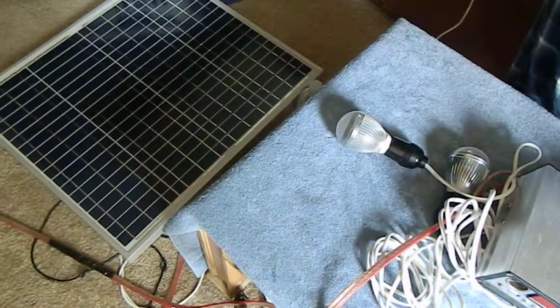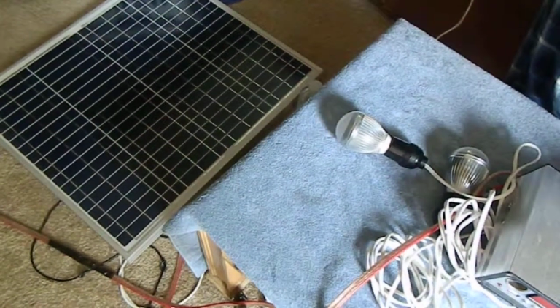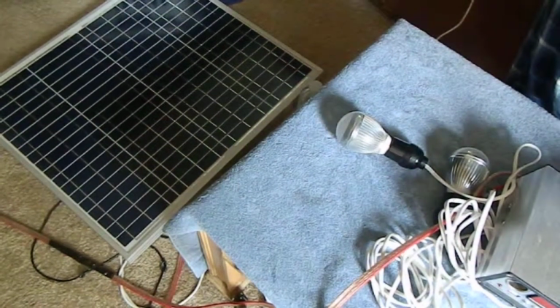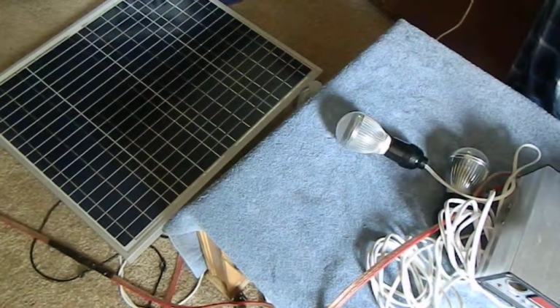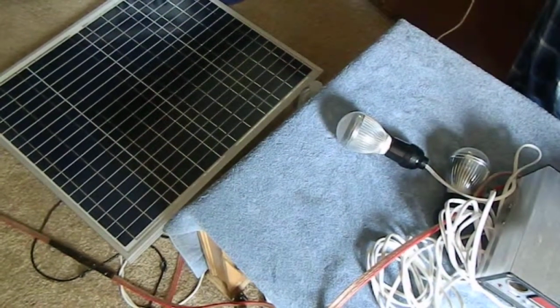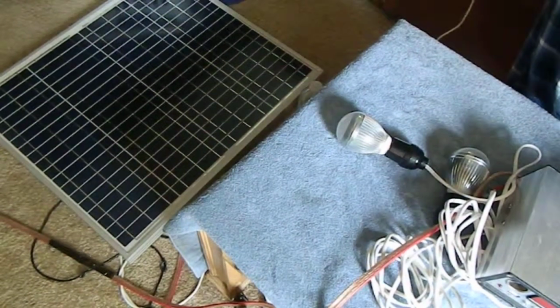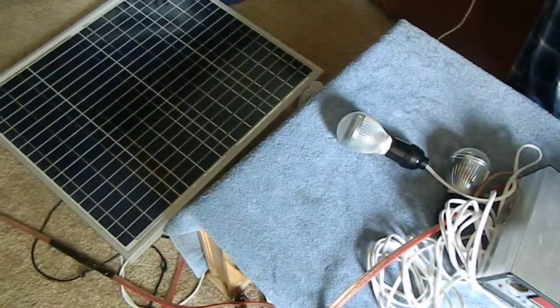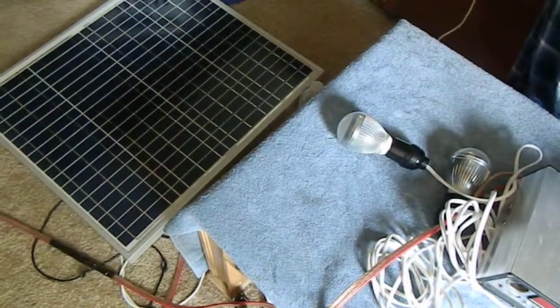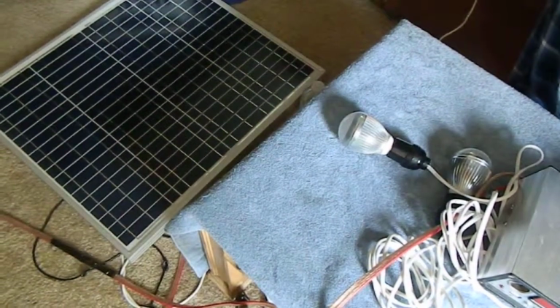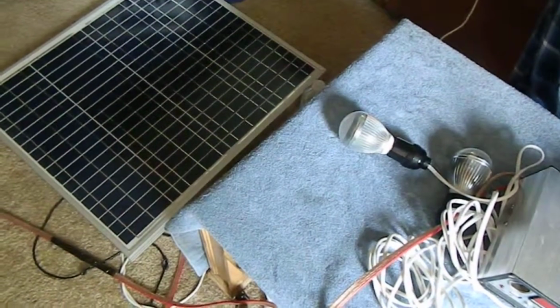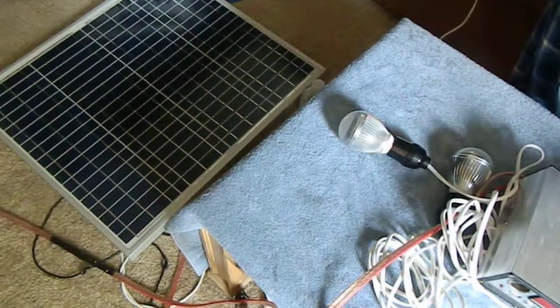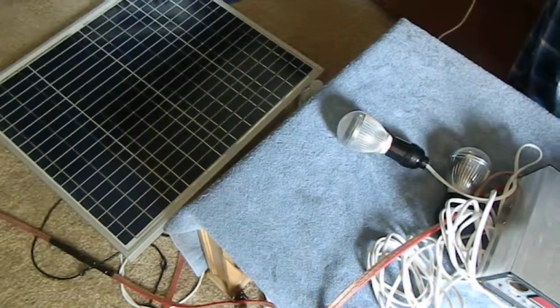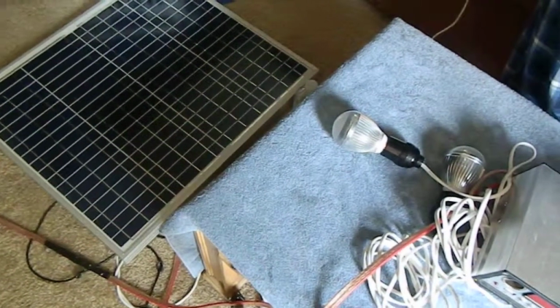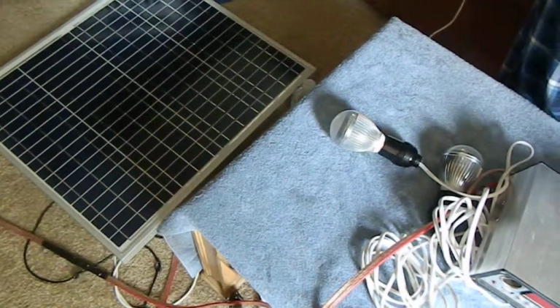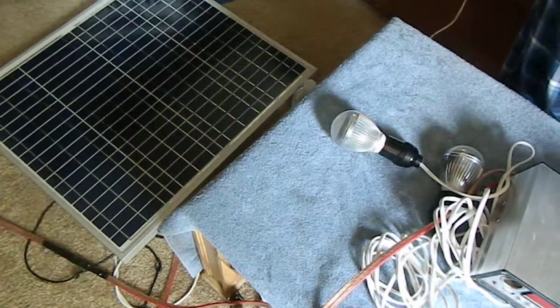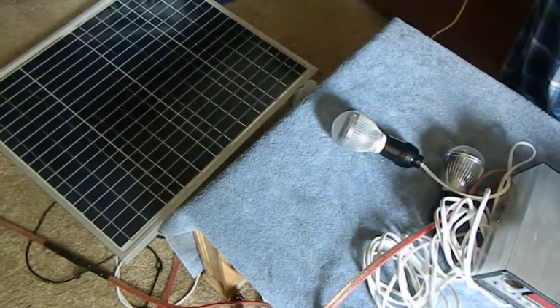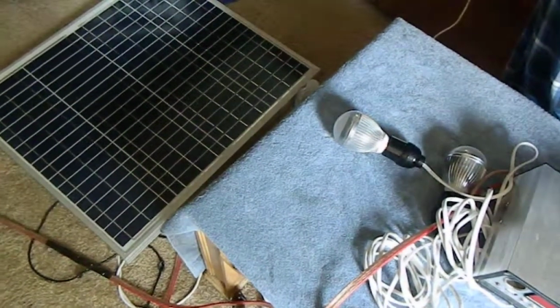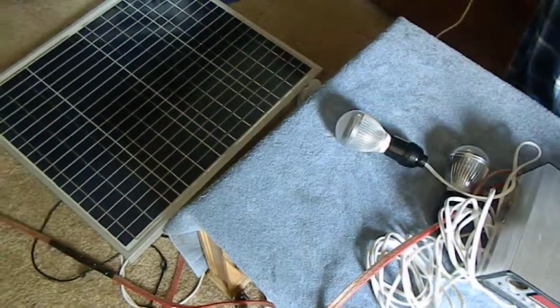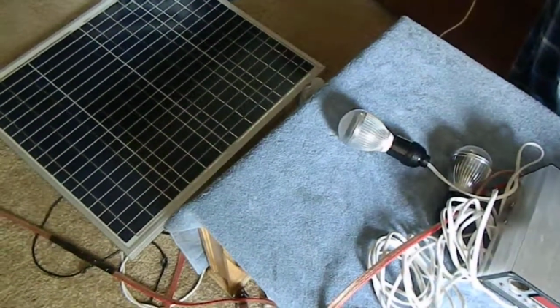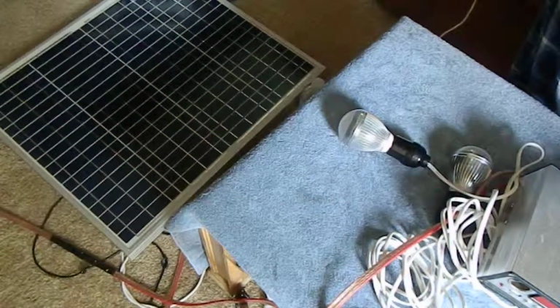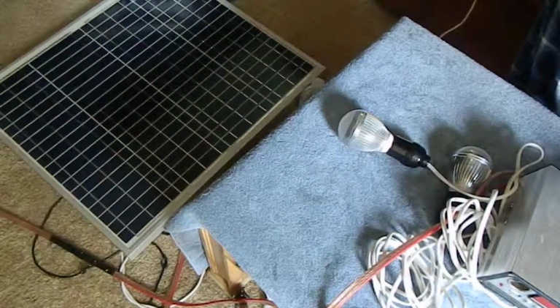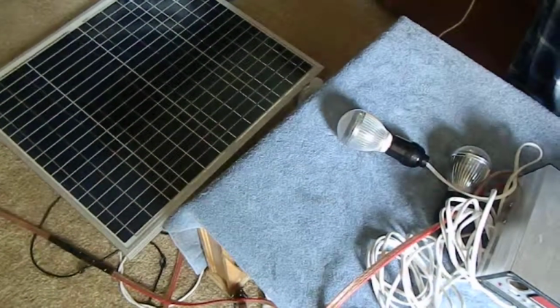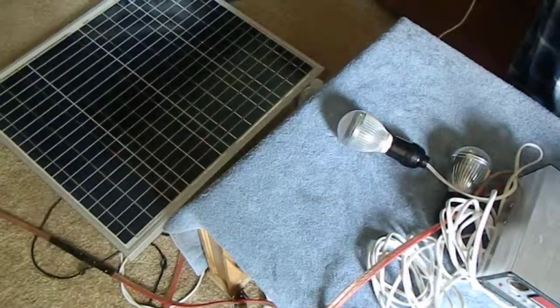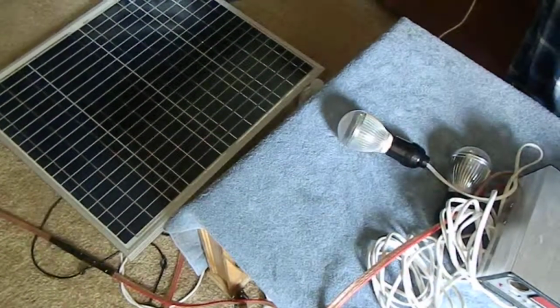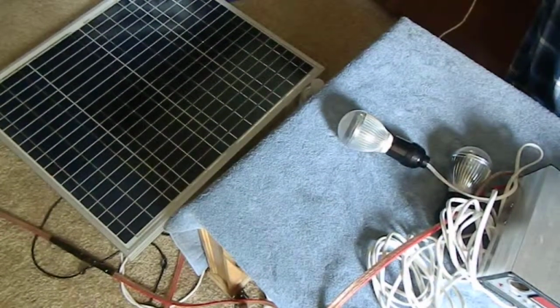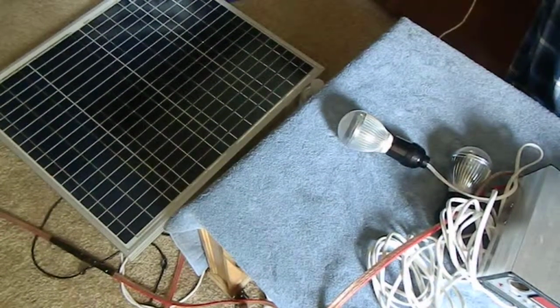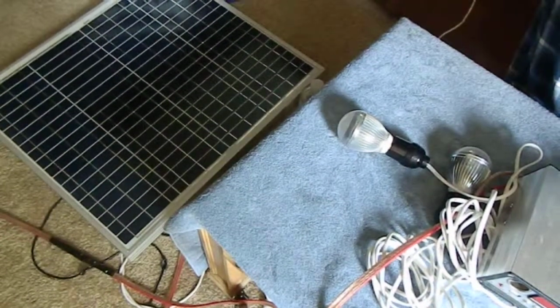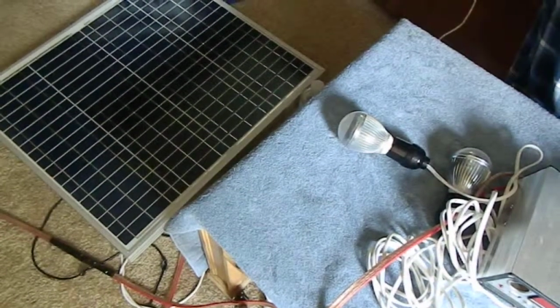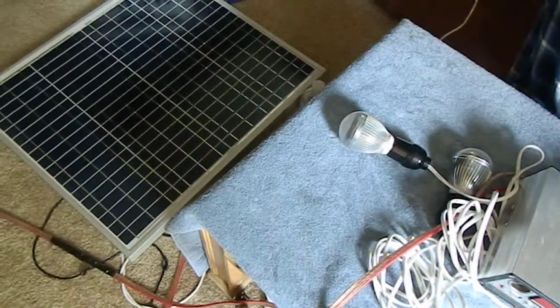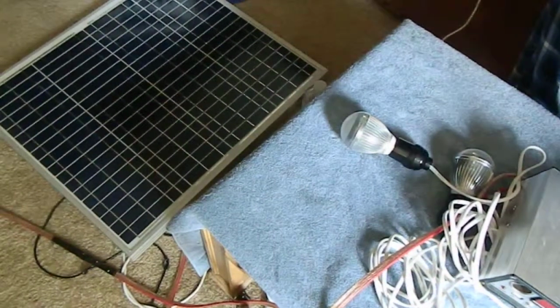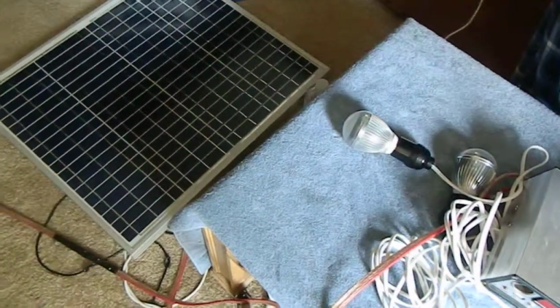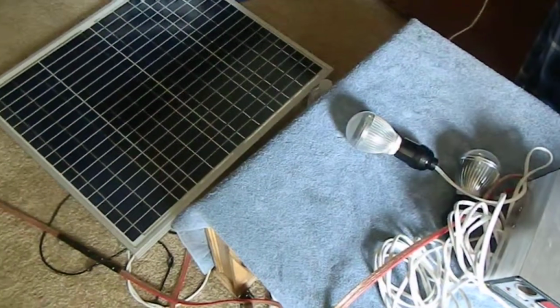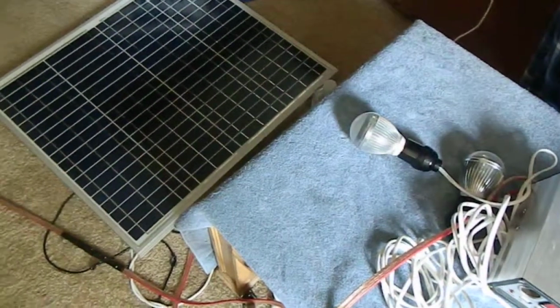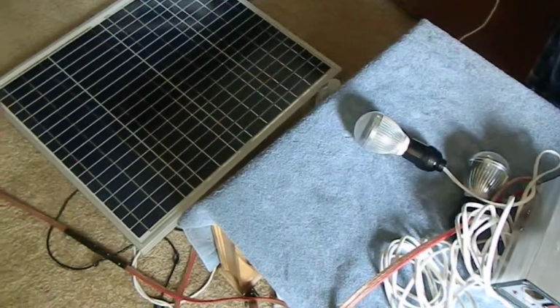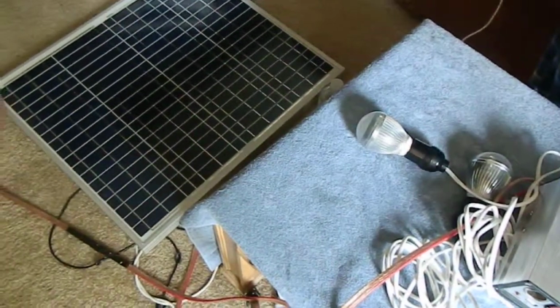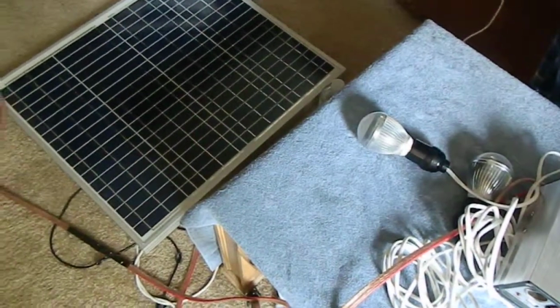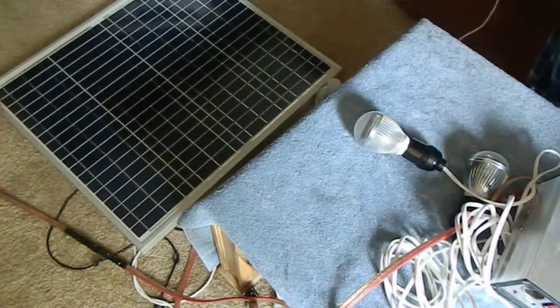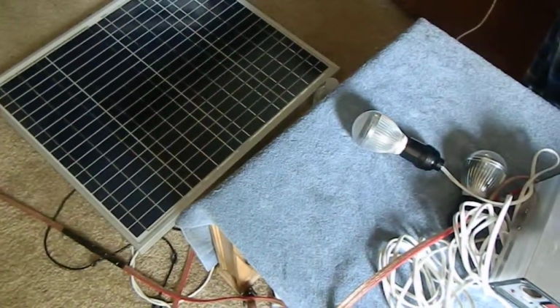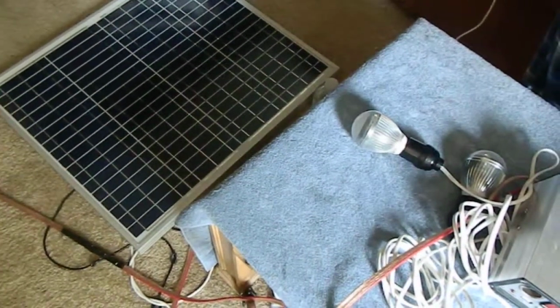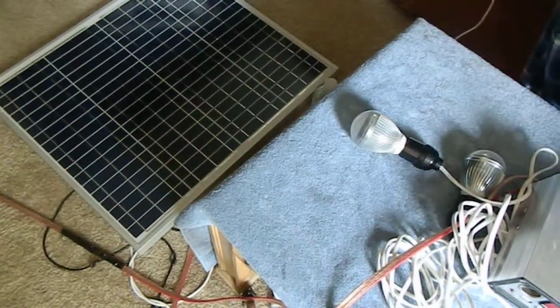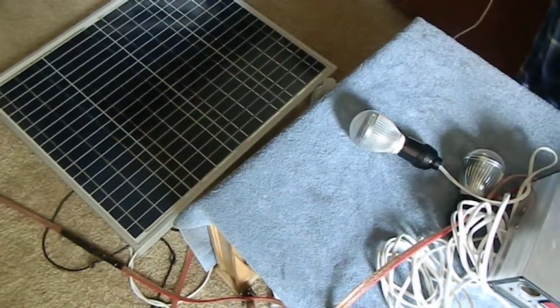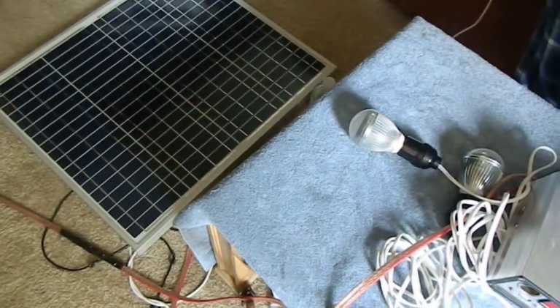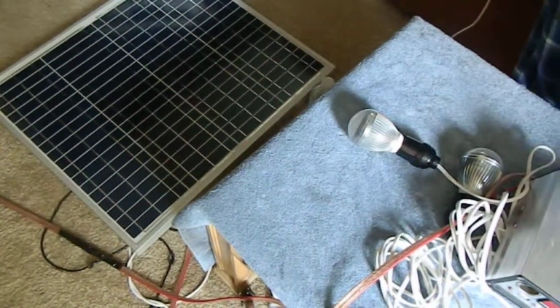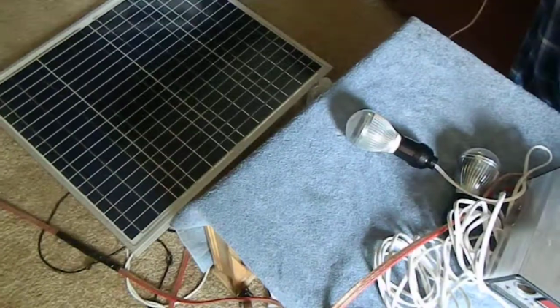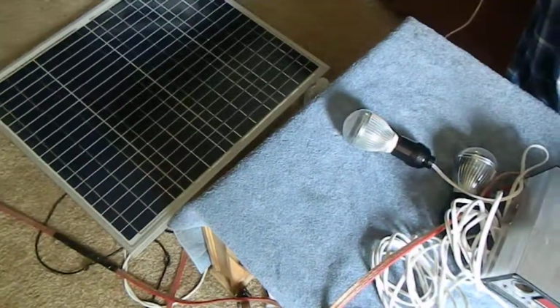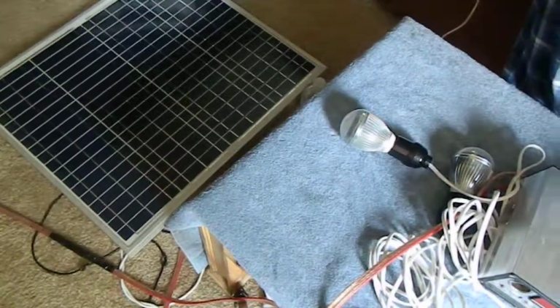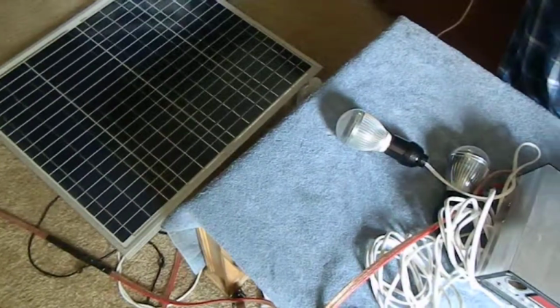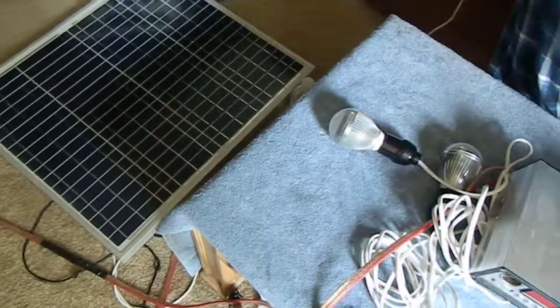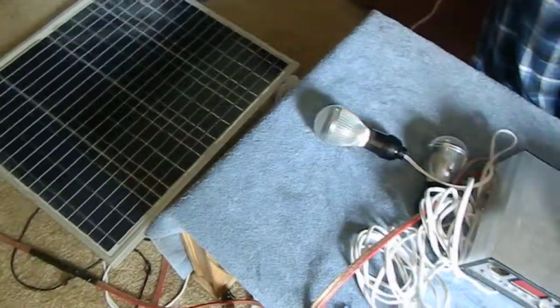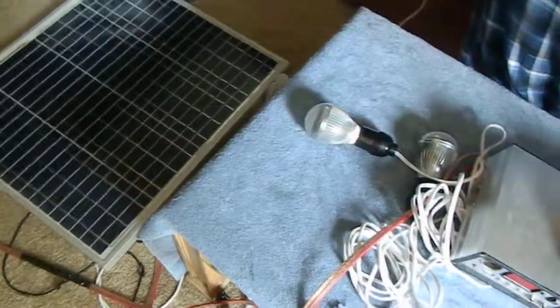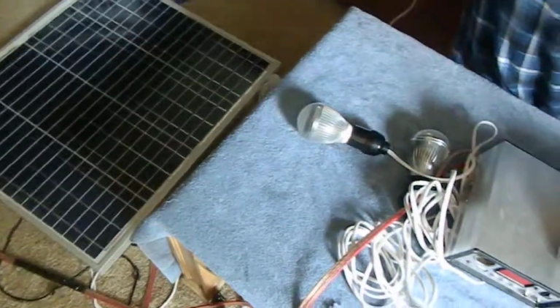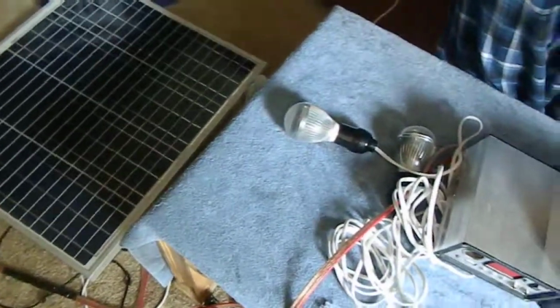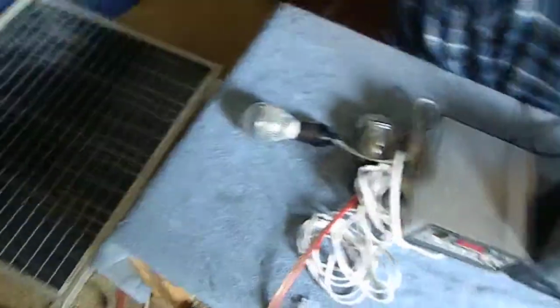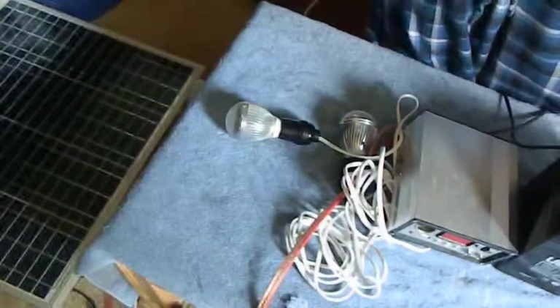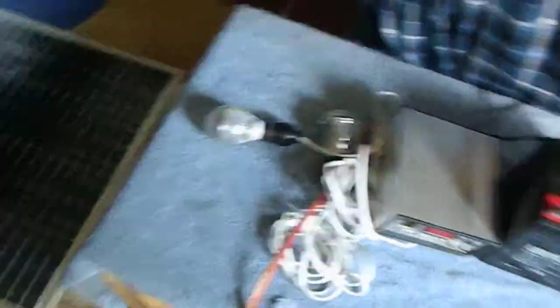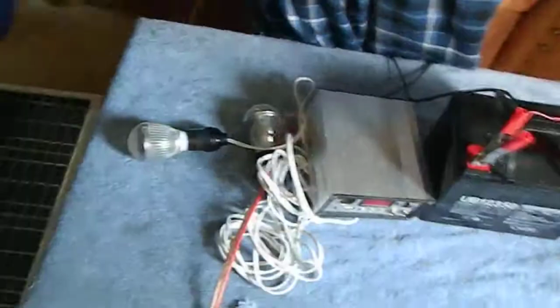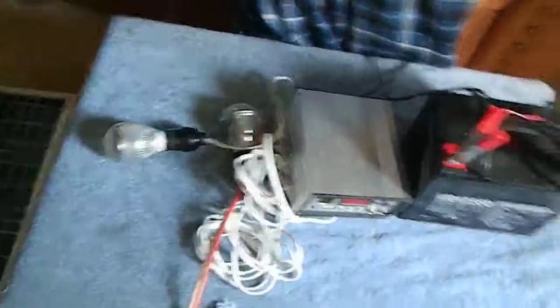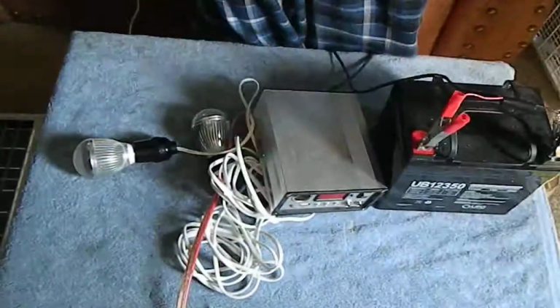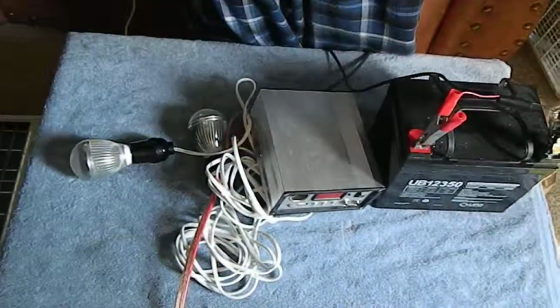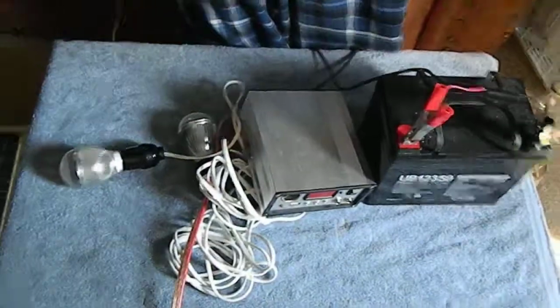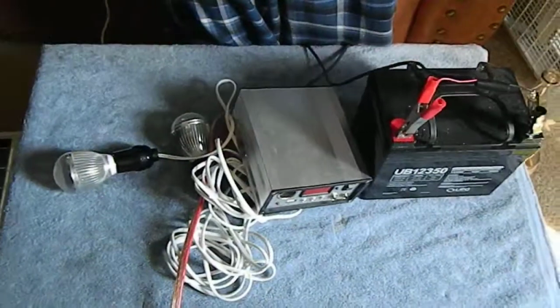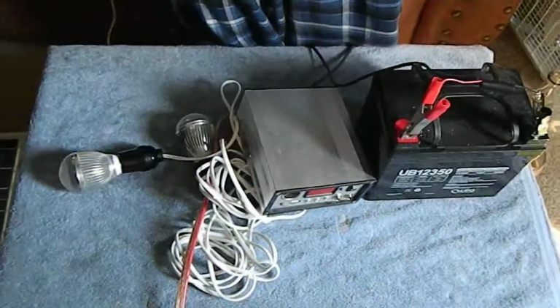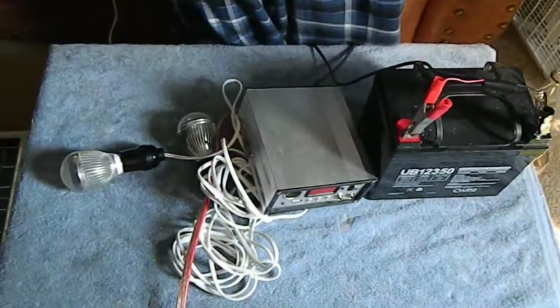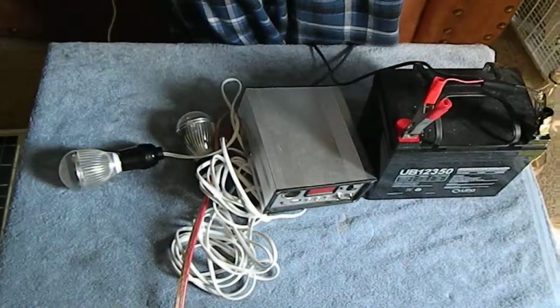Make sure your solar panel is in direct sunlight. It has to be really good sun — you can't just put it up in a window. Get it on a roof if you can, or lay it in the yard, but it's got to be really good sunlight.